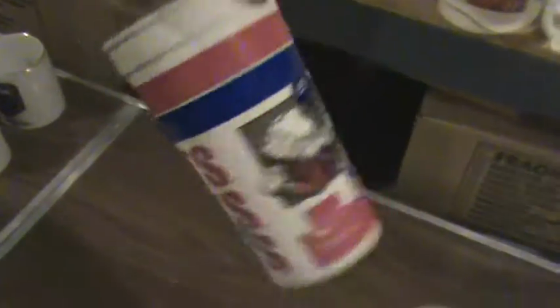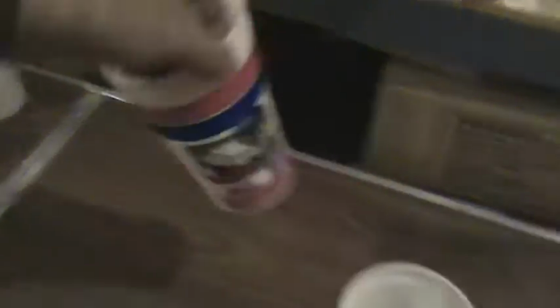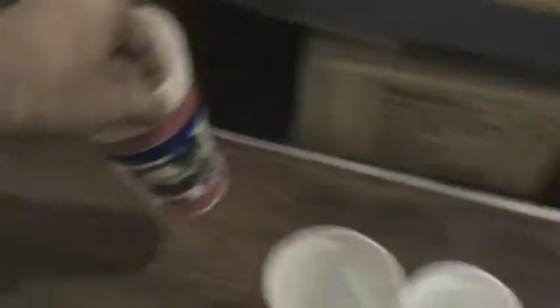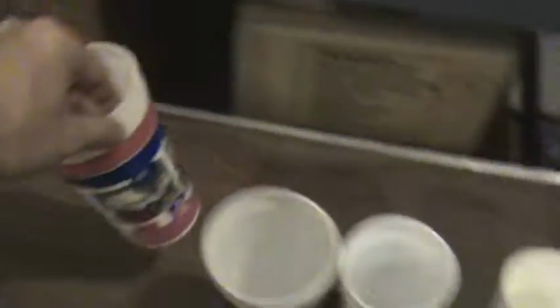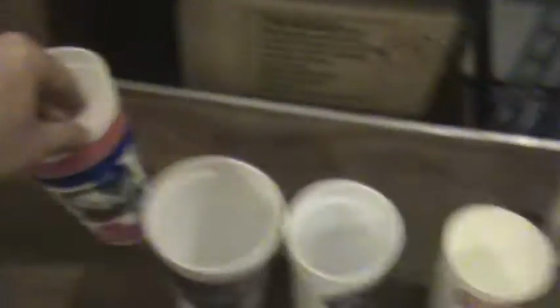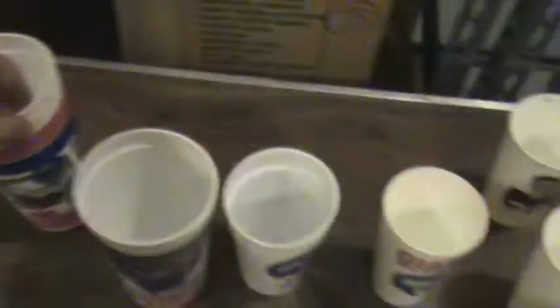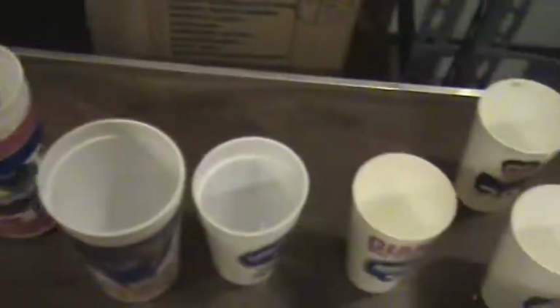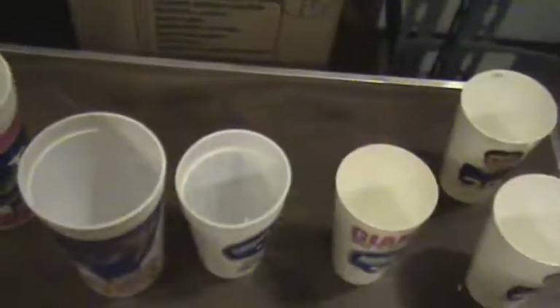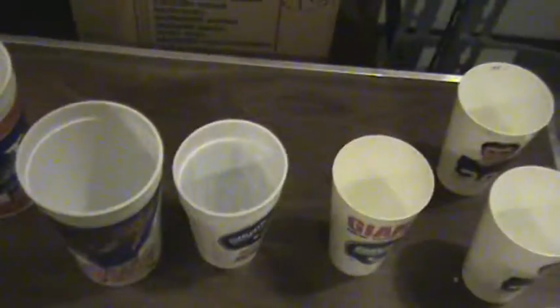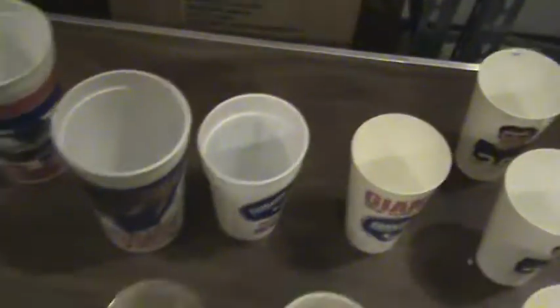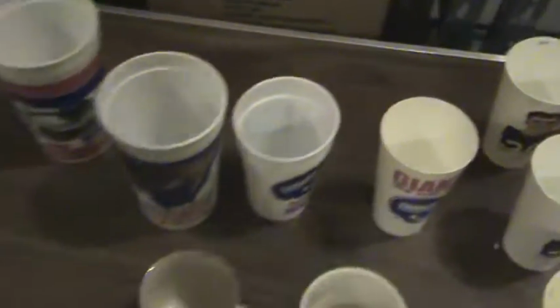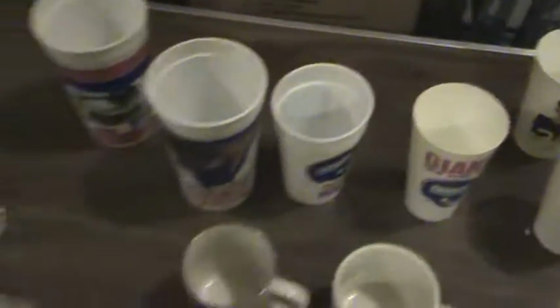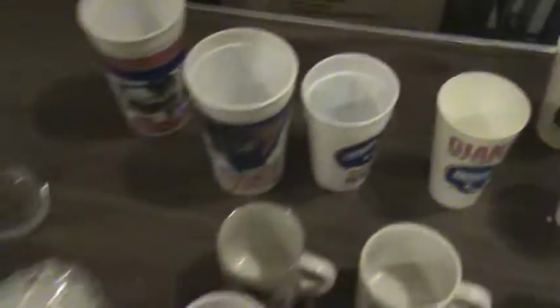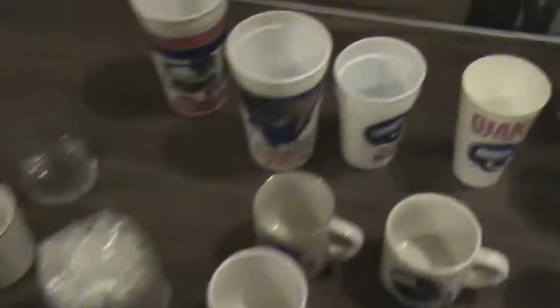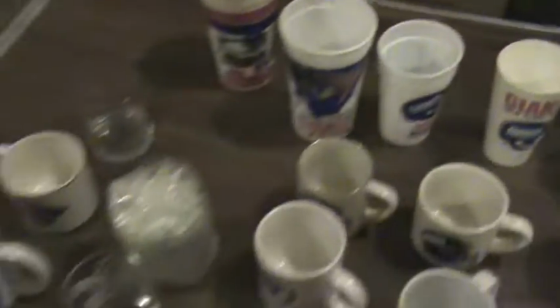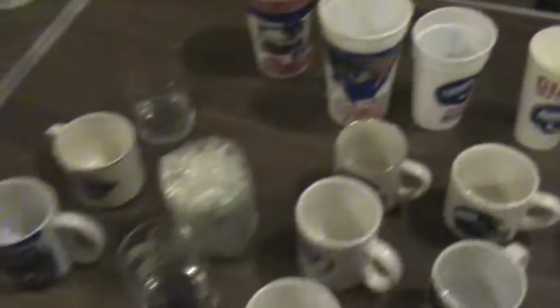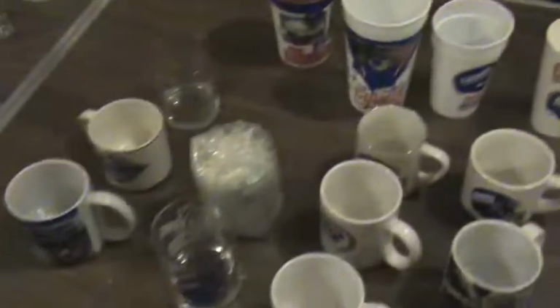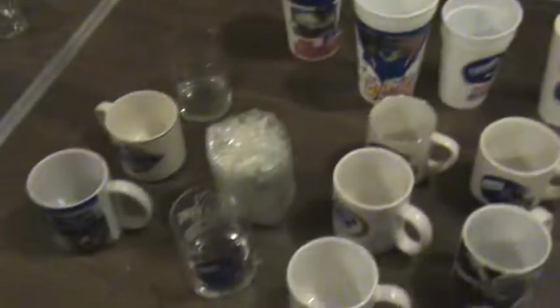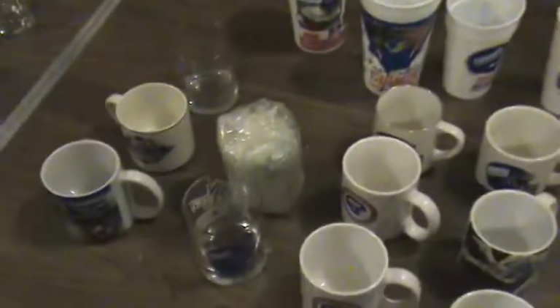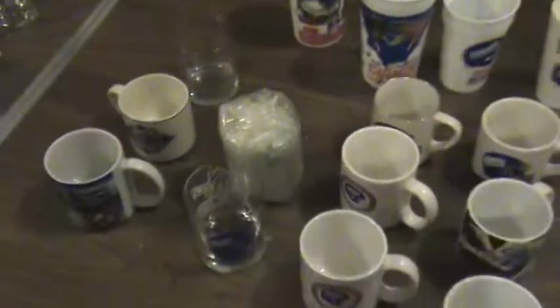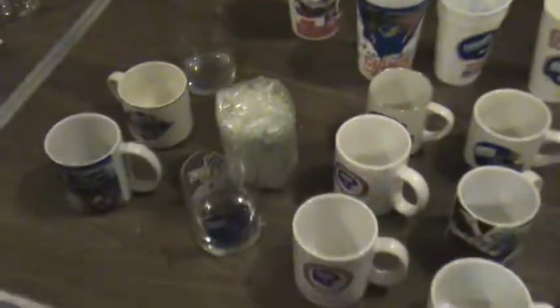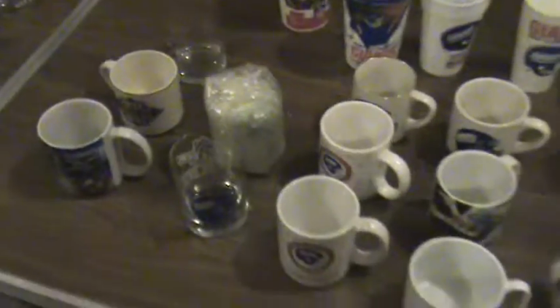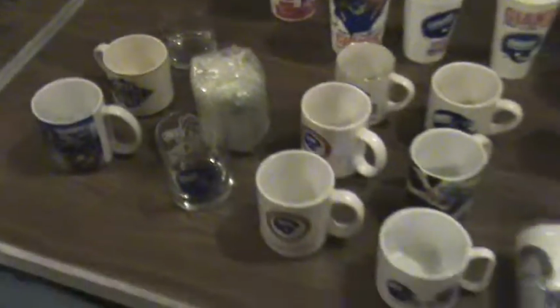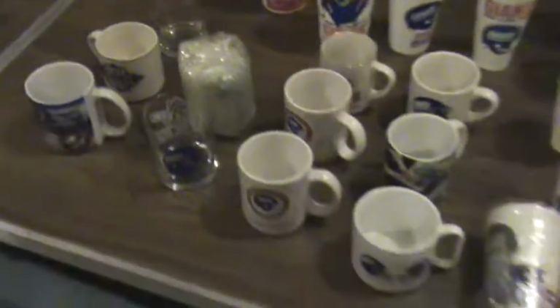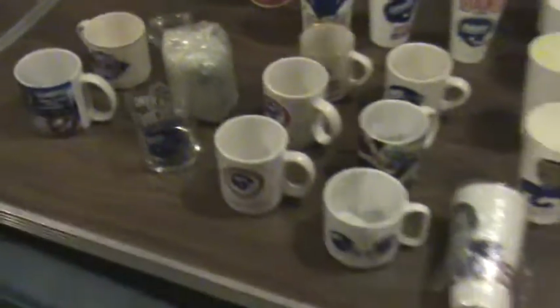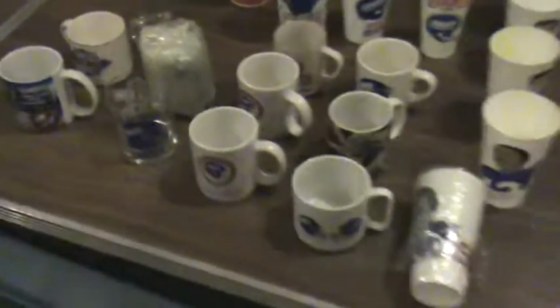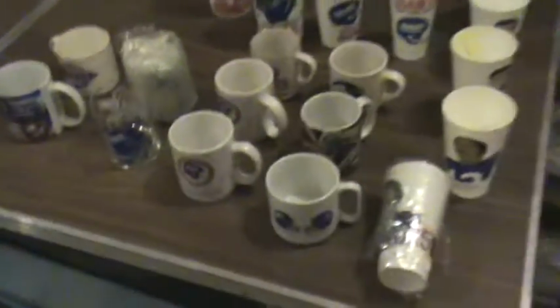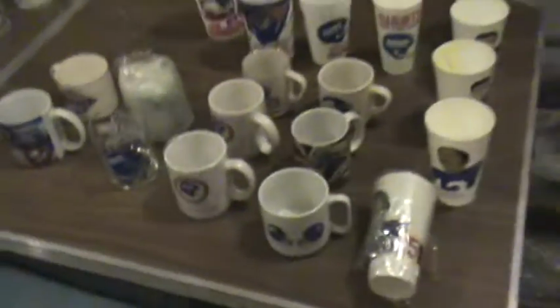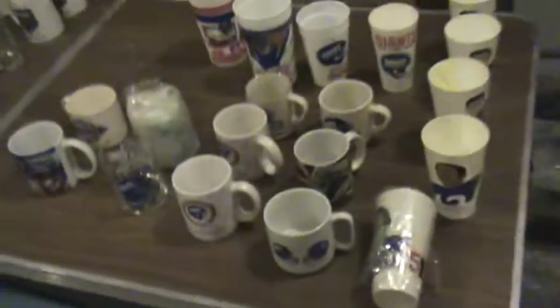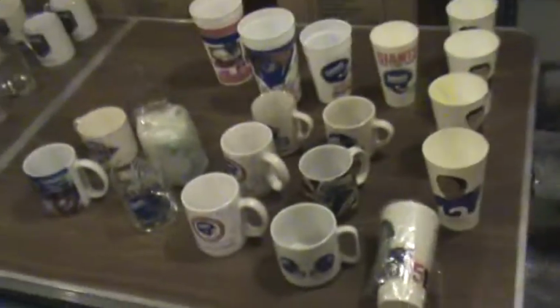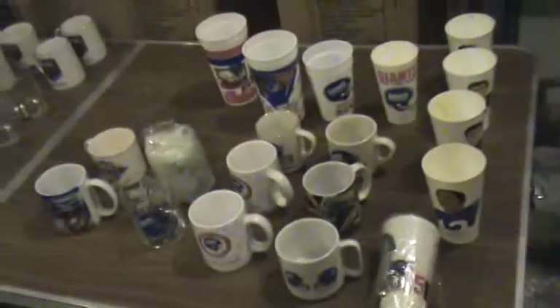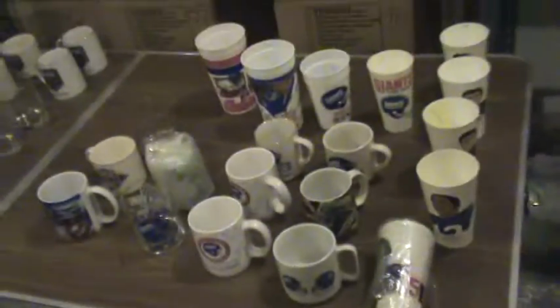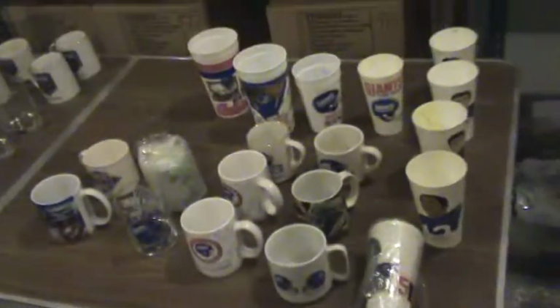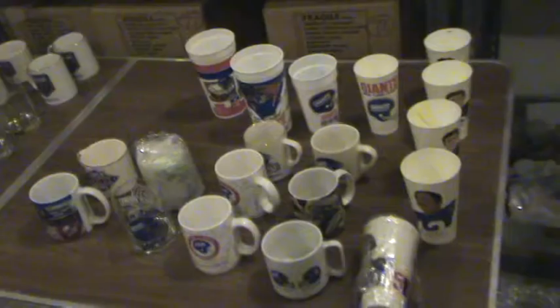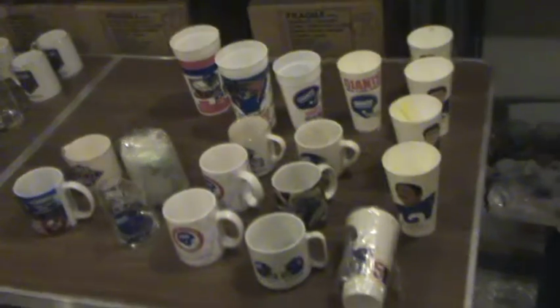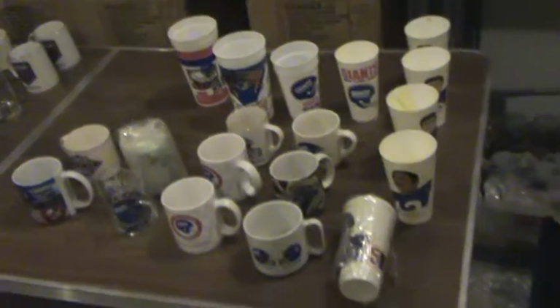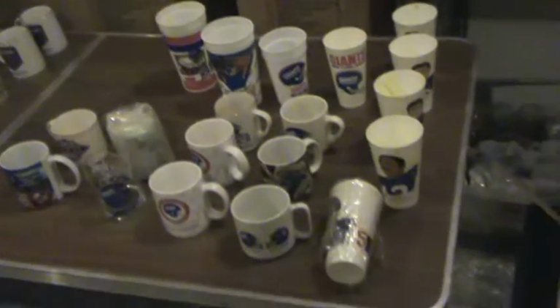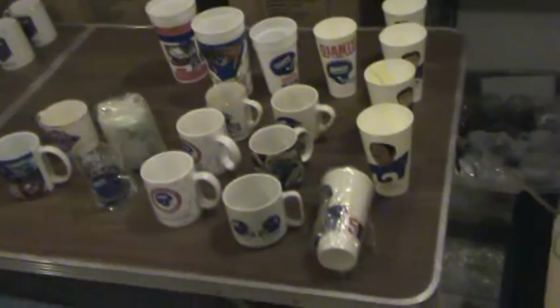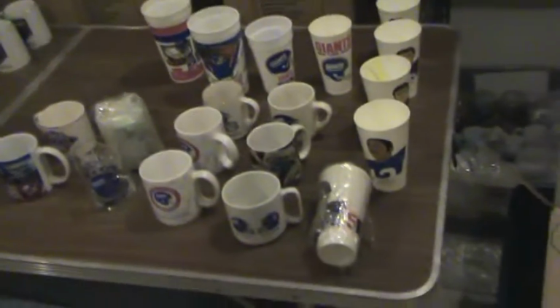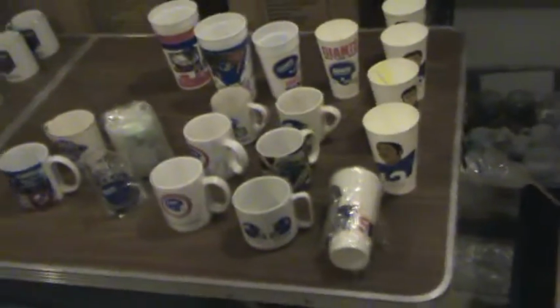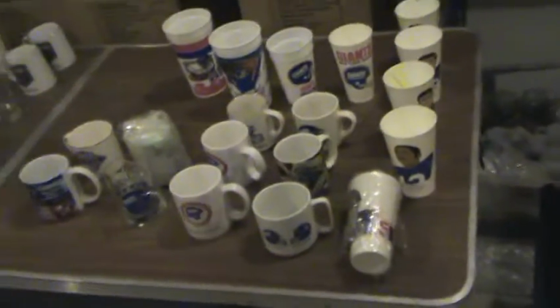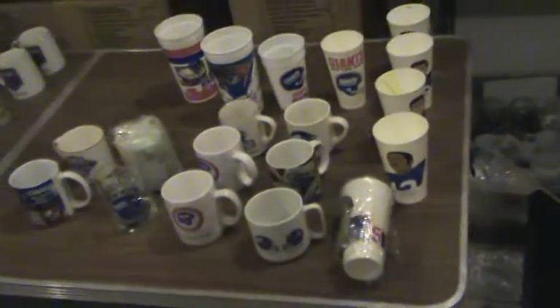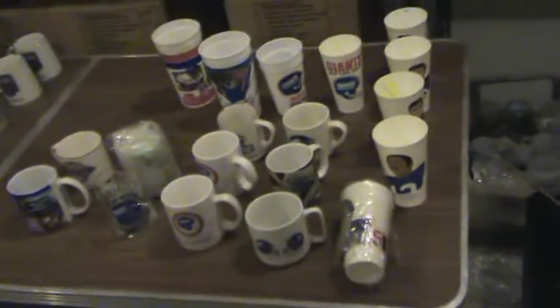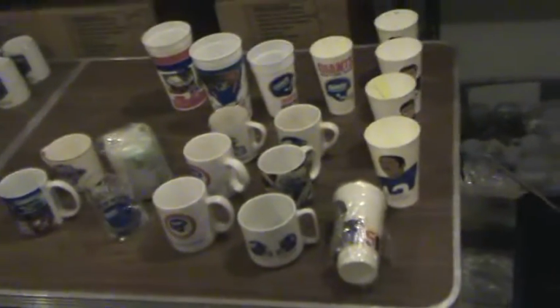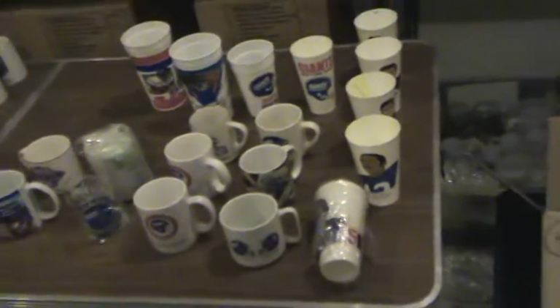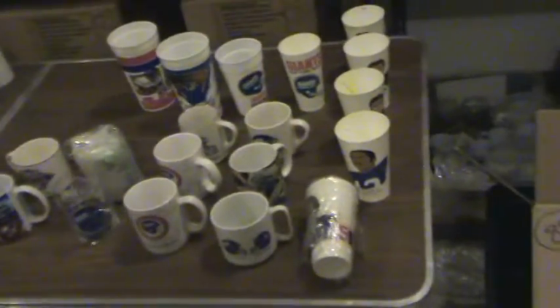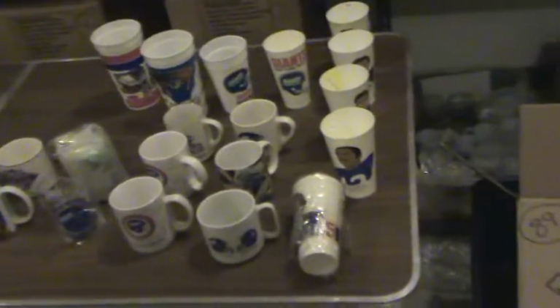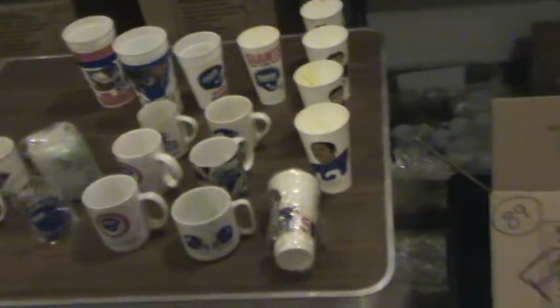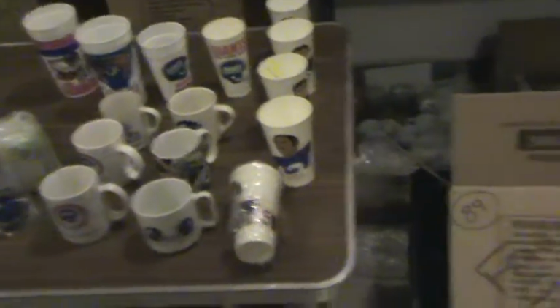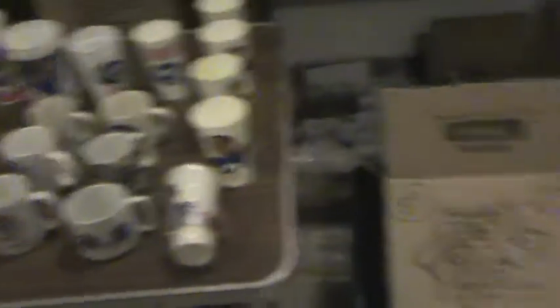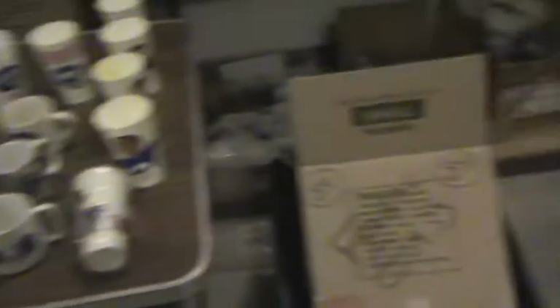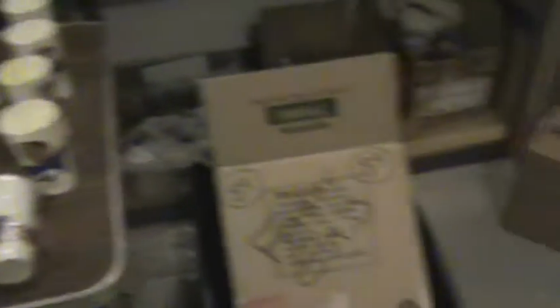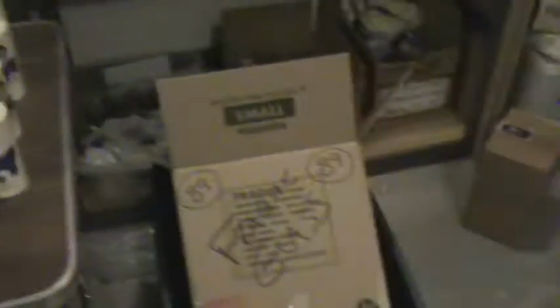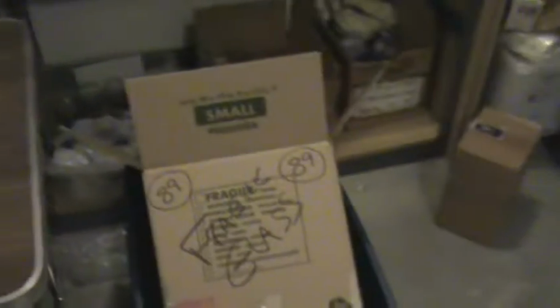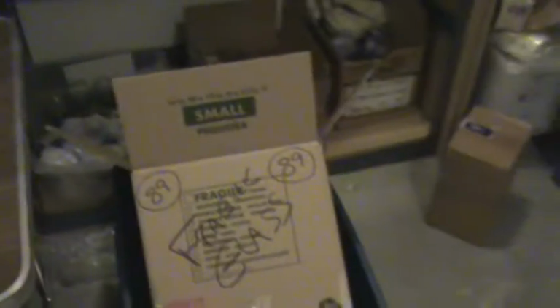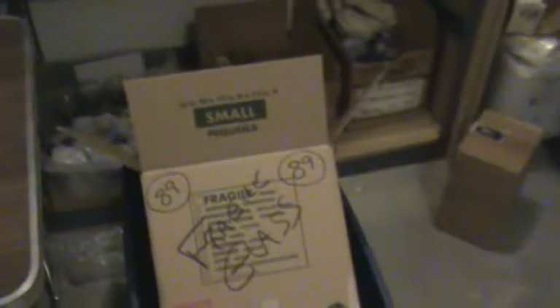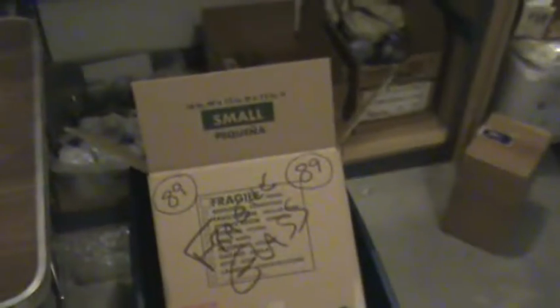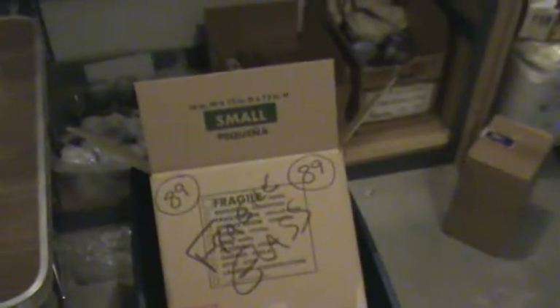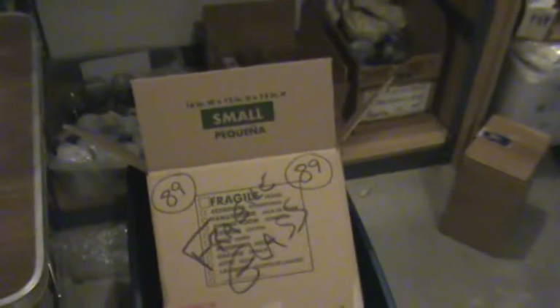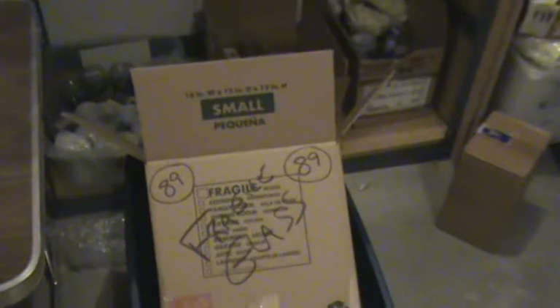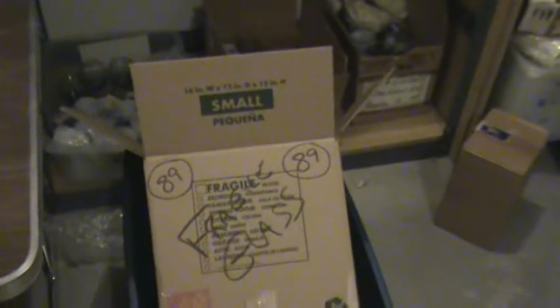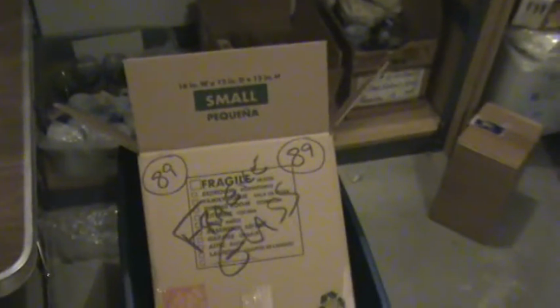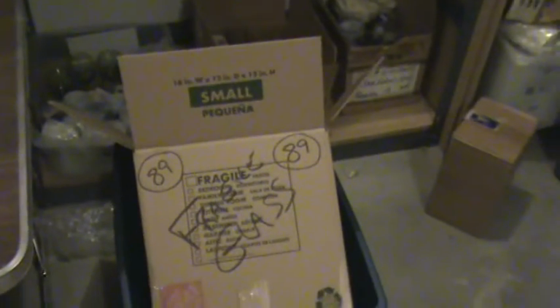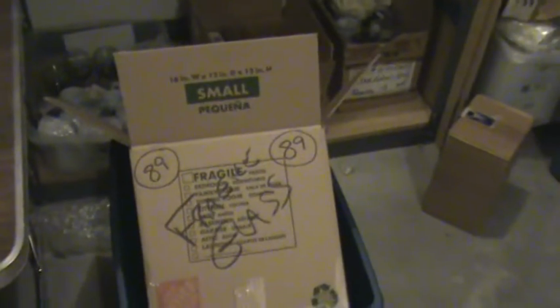And all those items are going to go into box number 89.